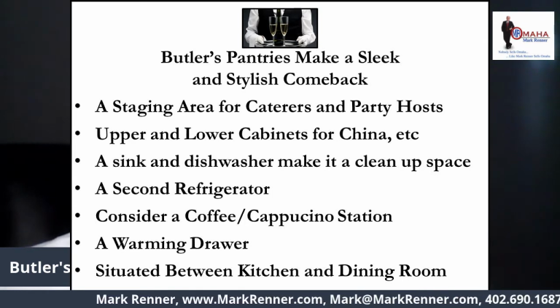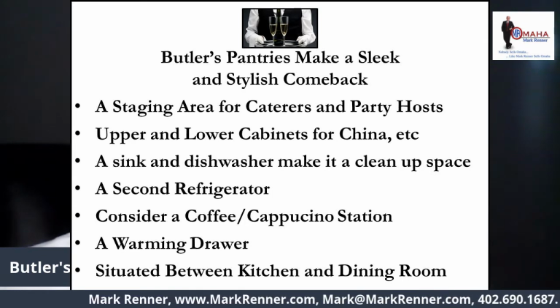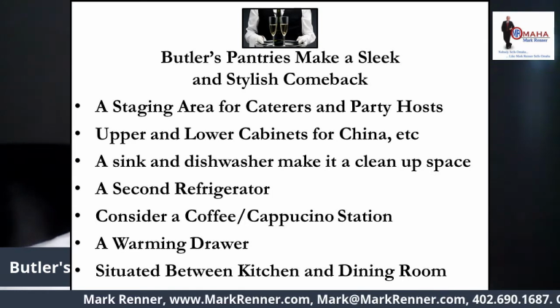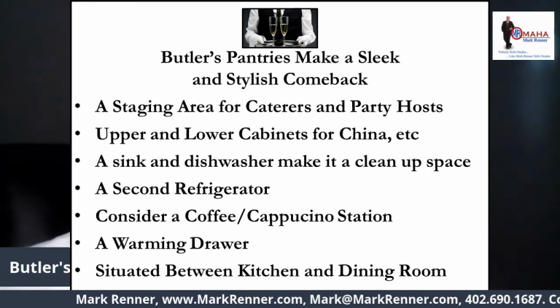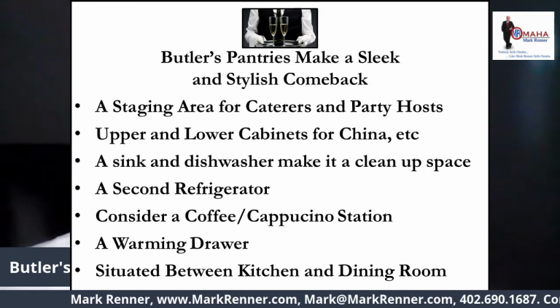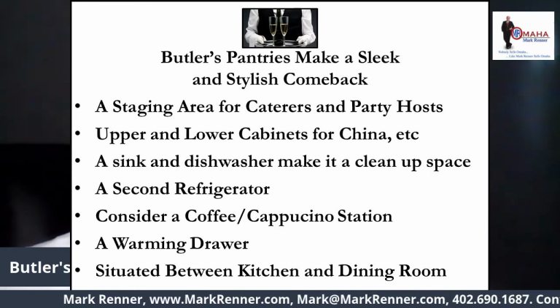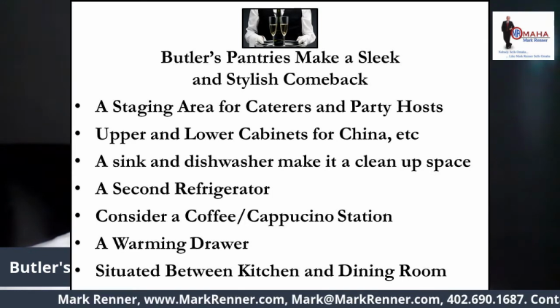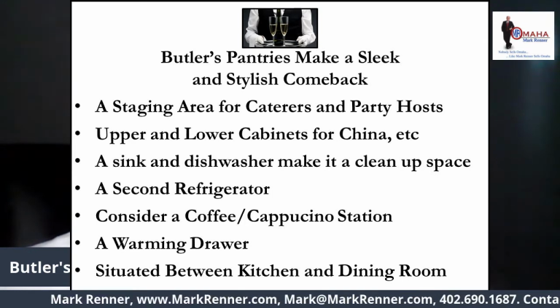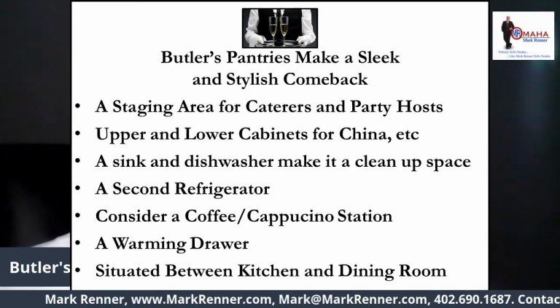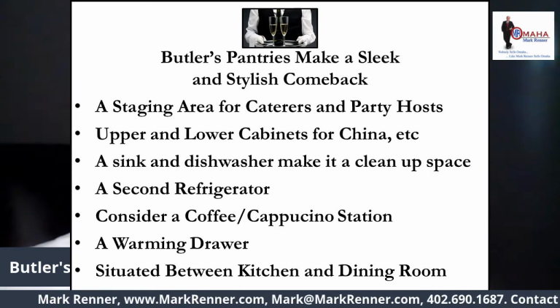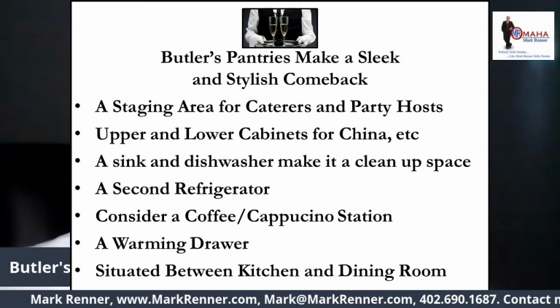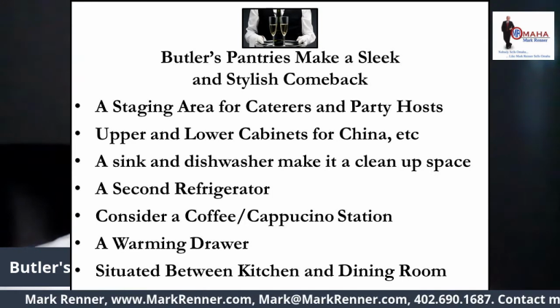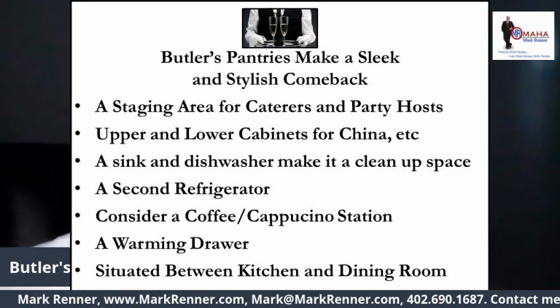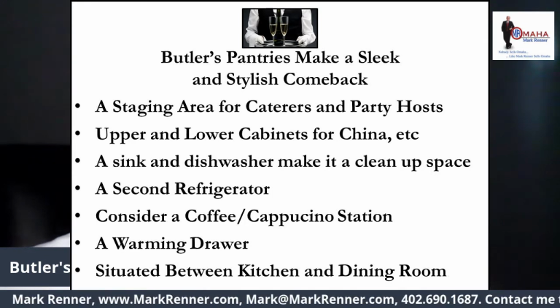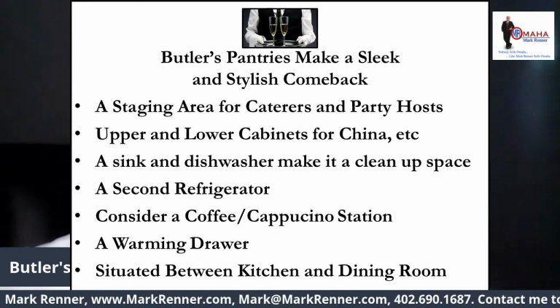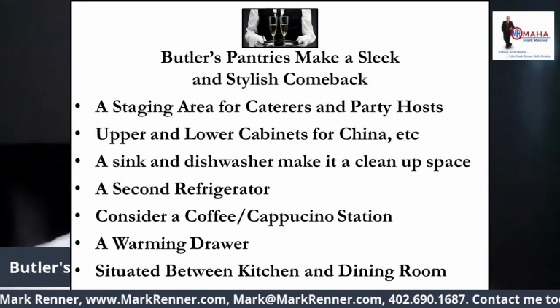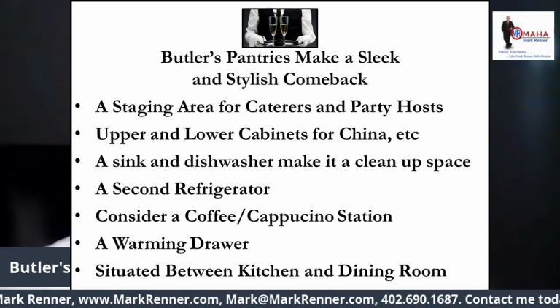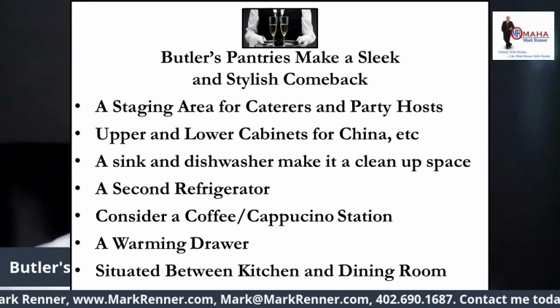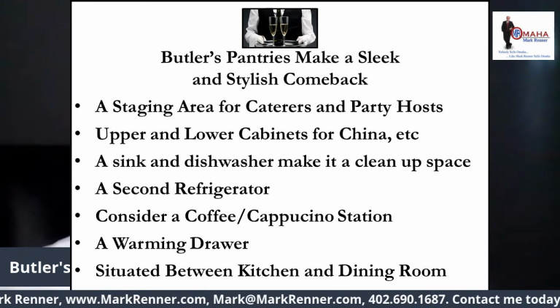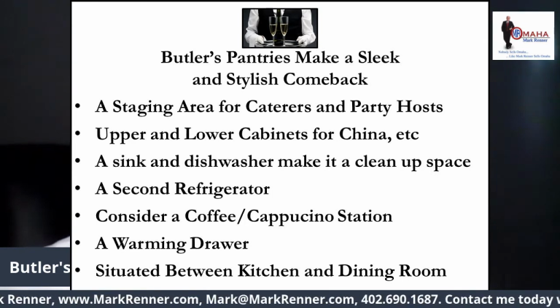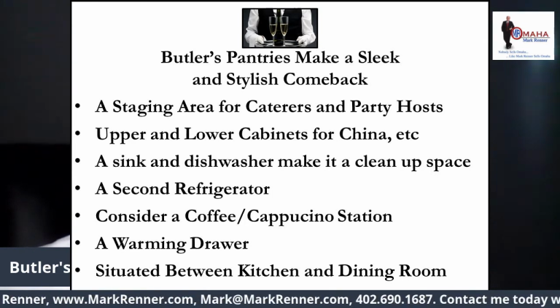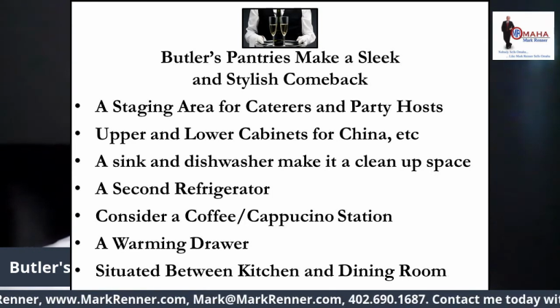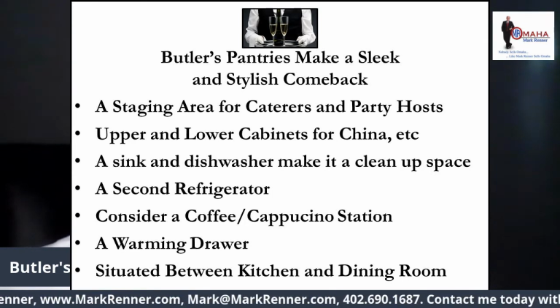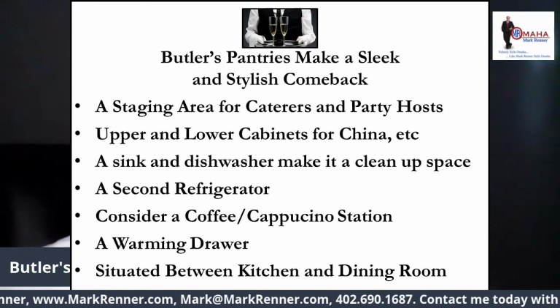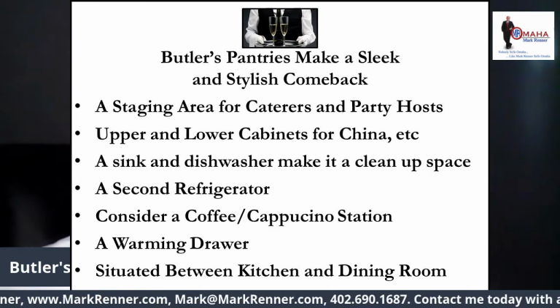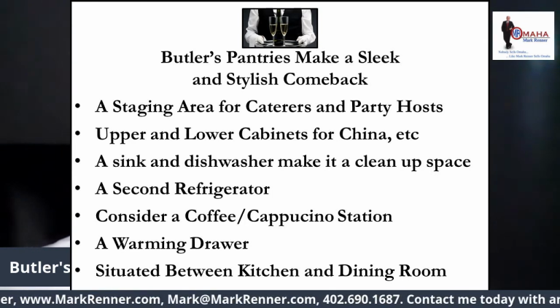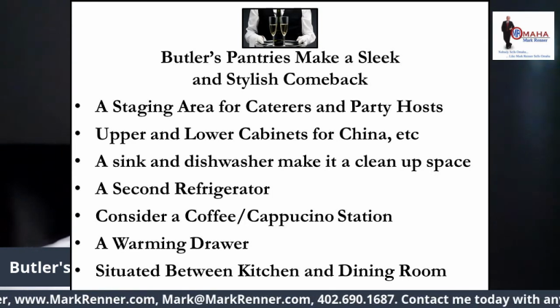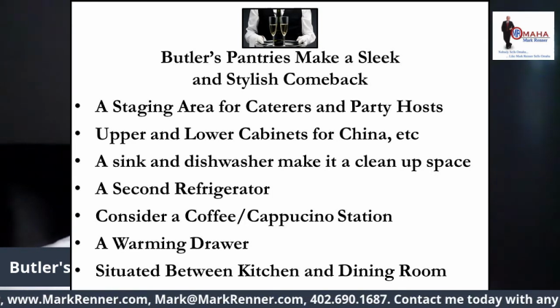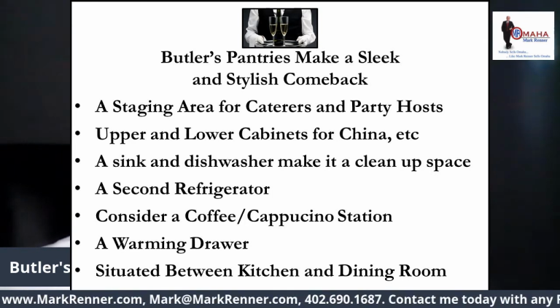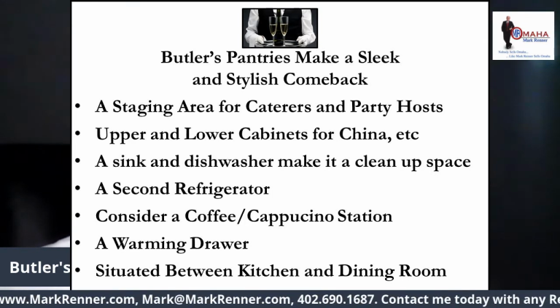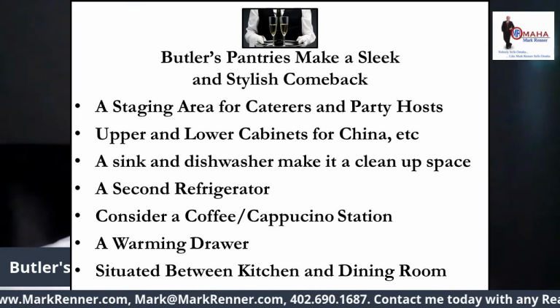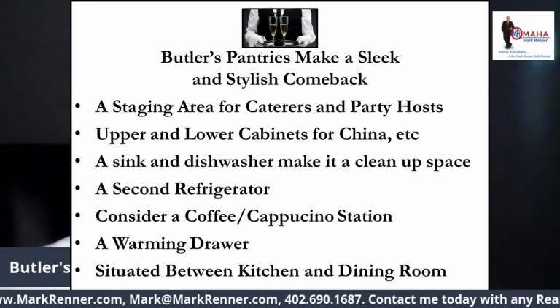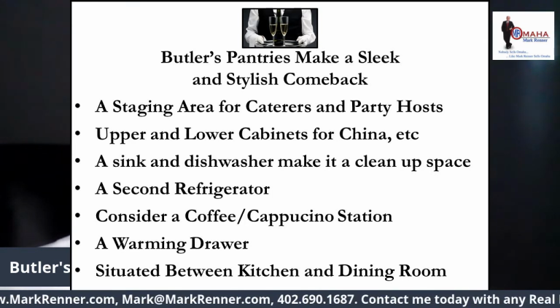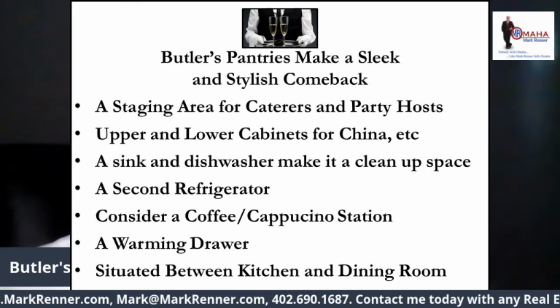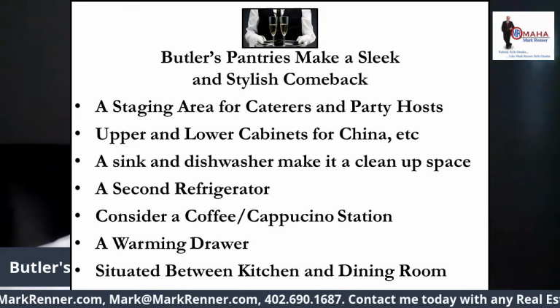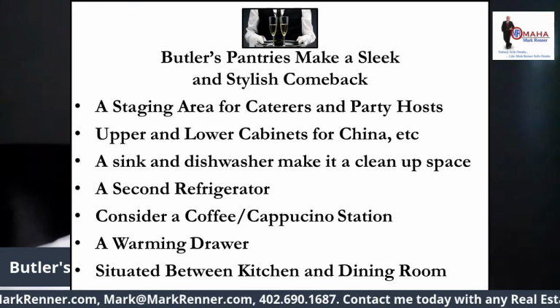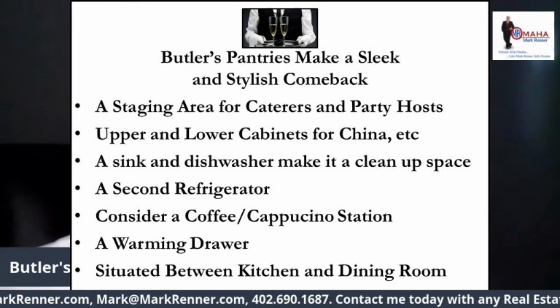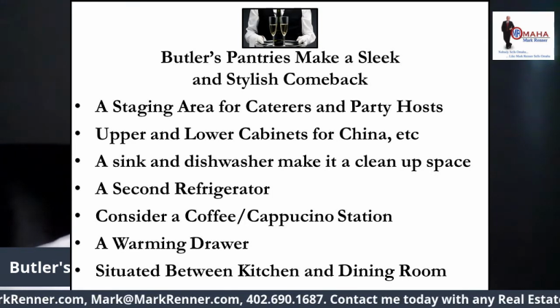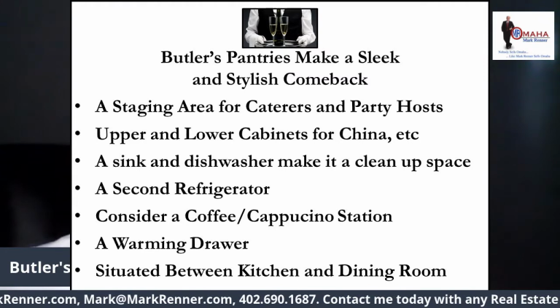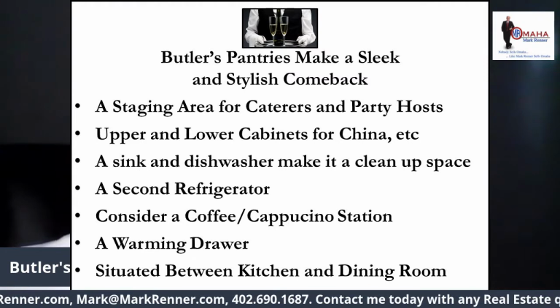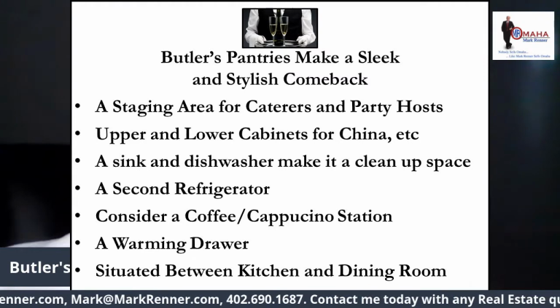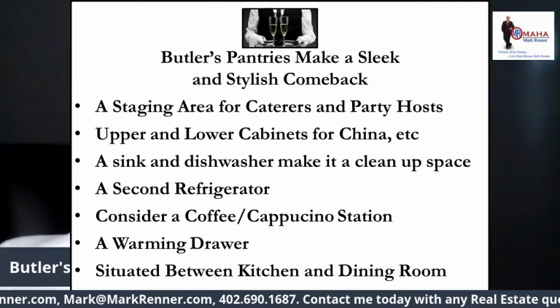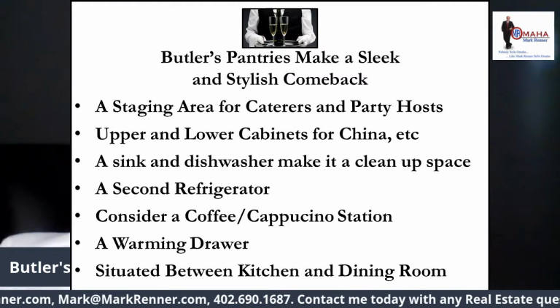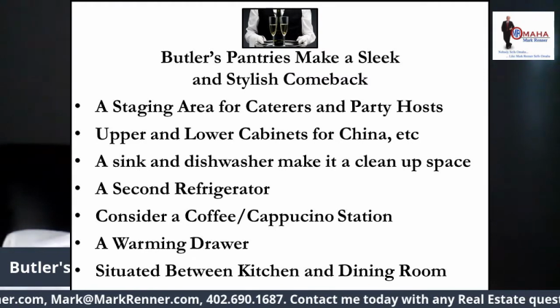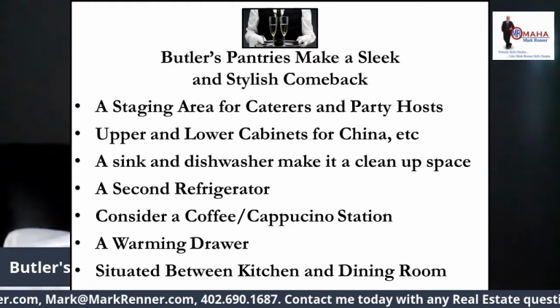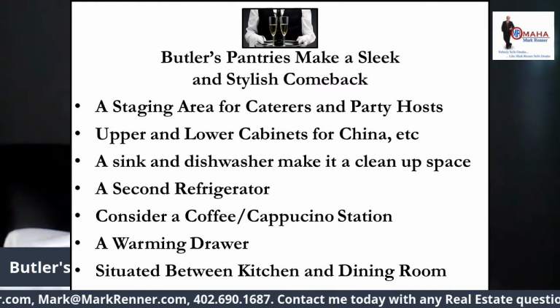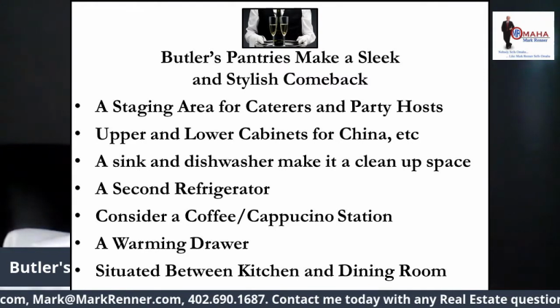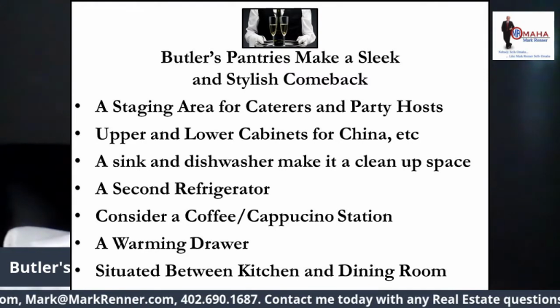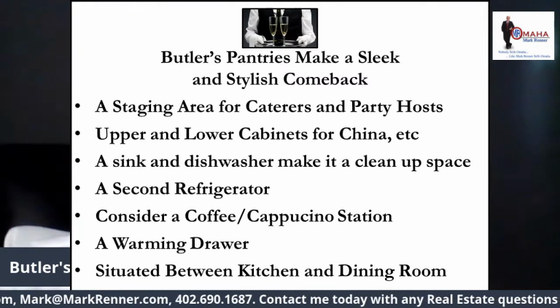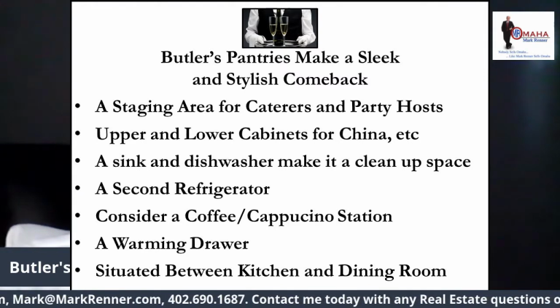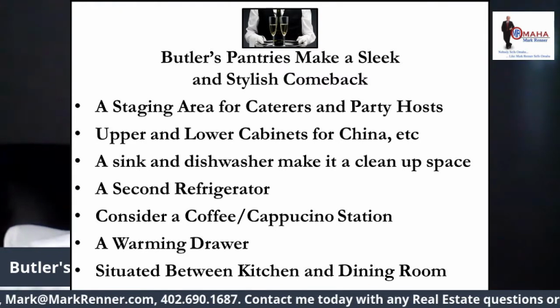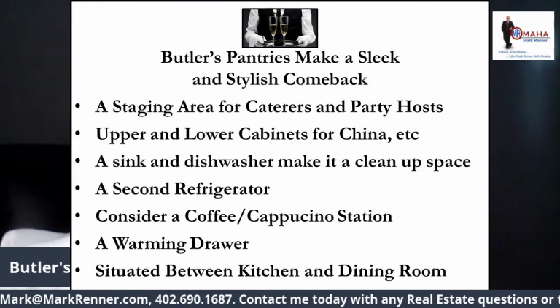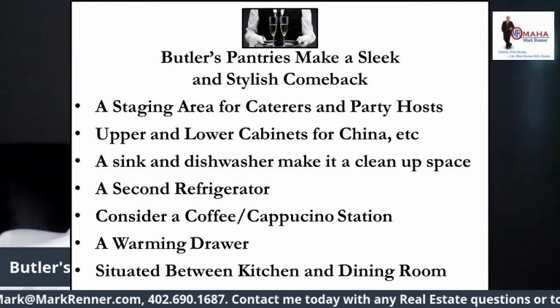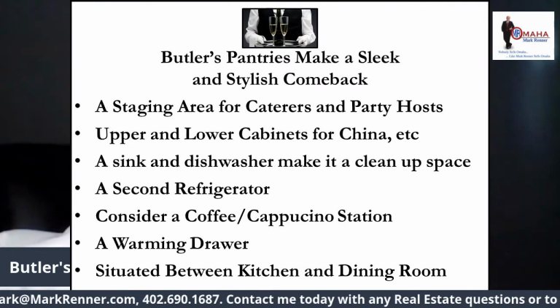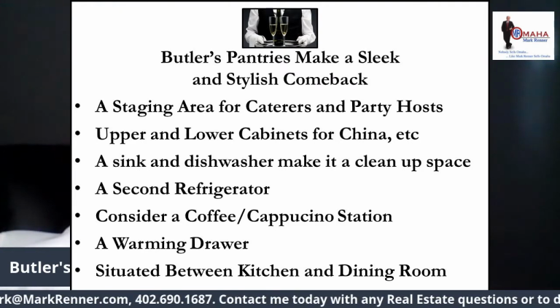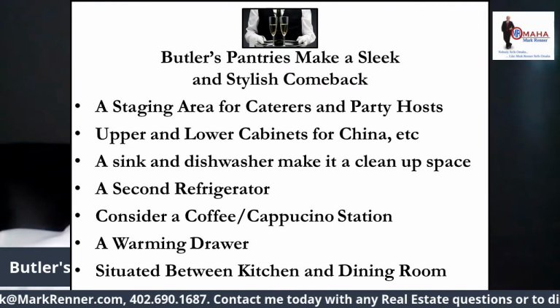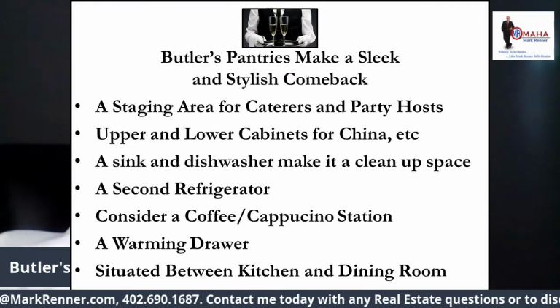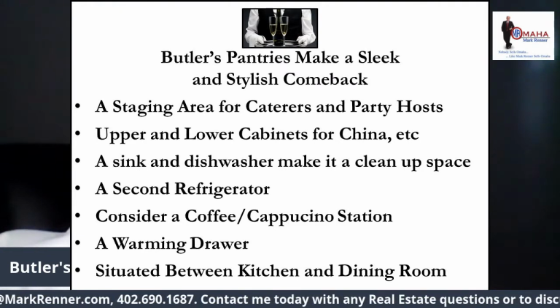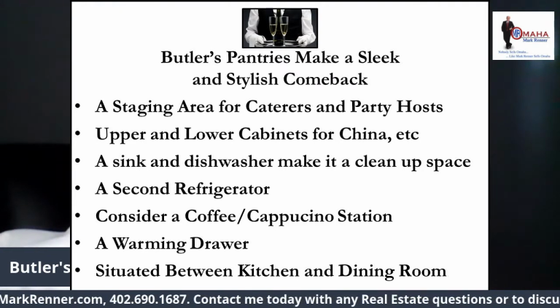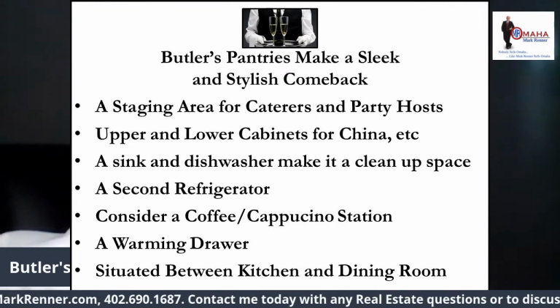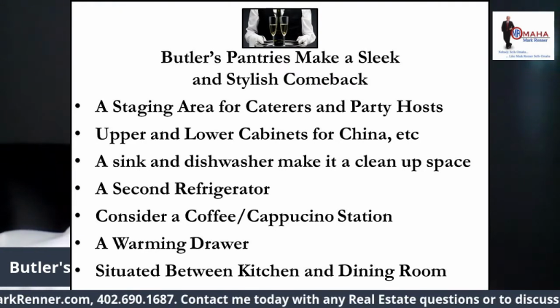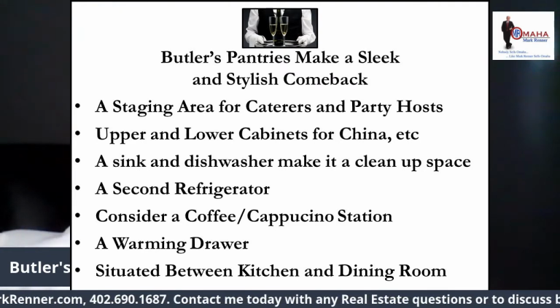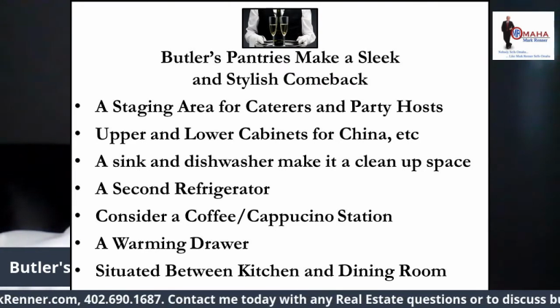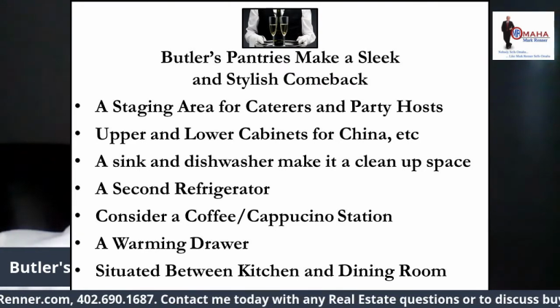So that your kitchen, as one accomplished party hostess said, doesn't look like a bomb site in front of the guests.